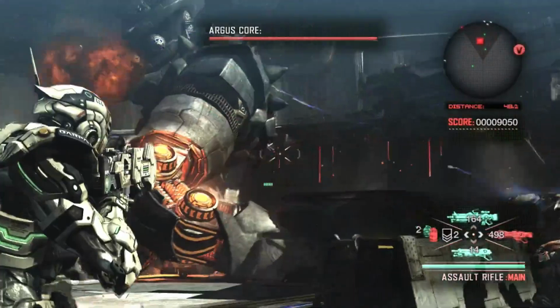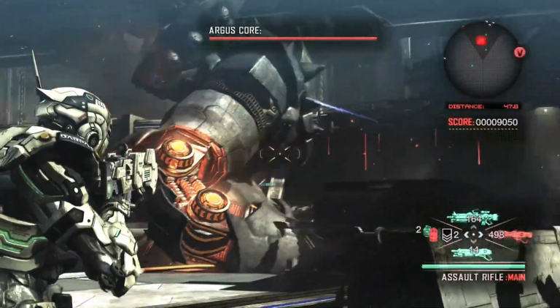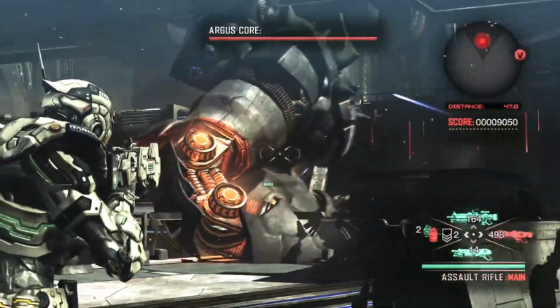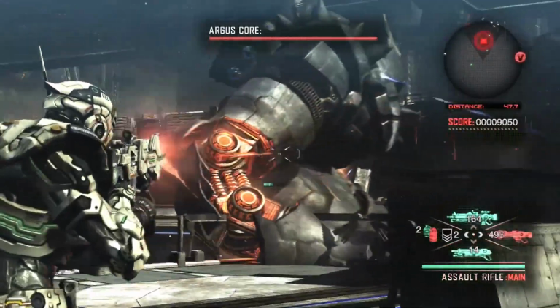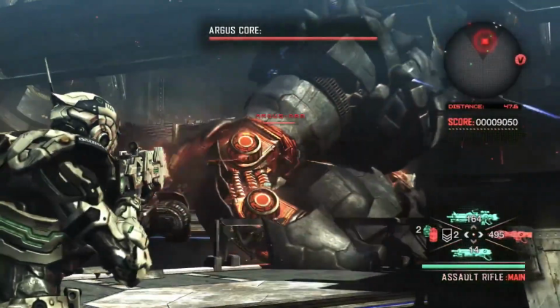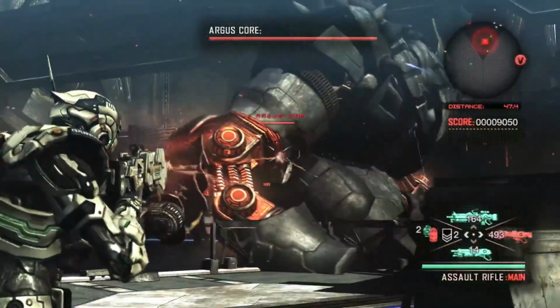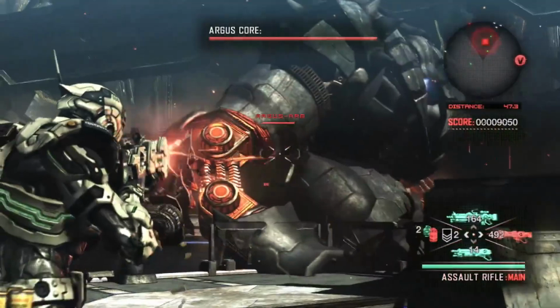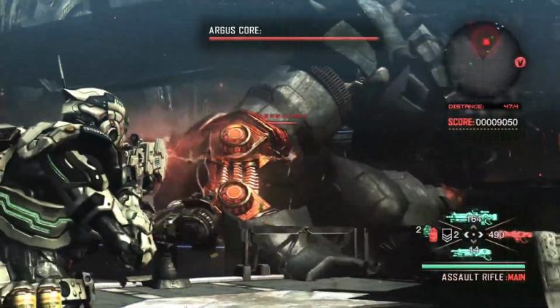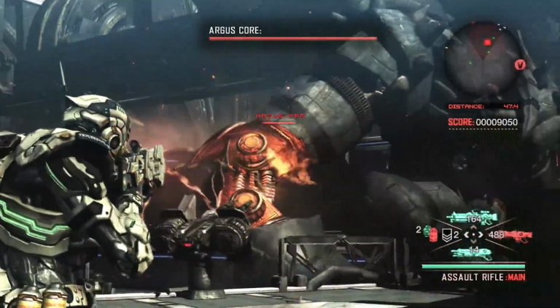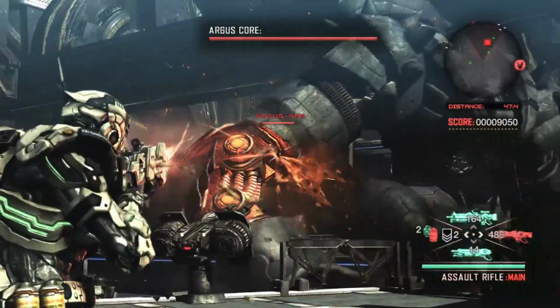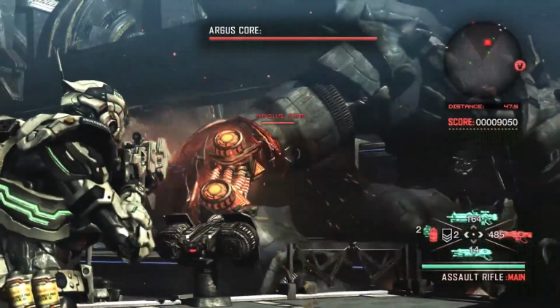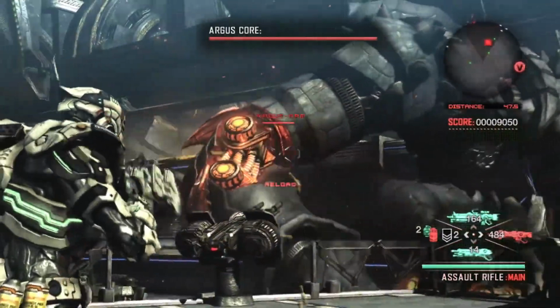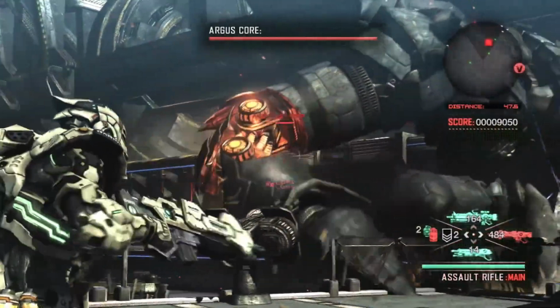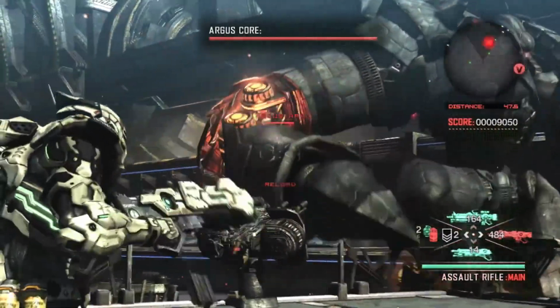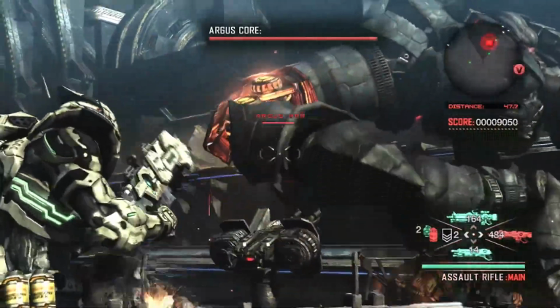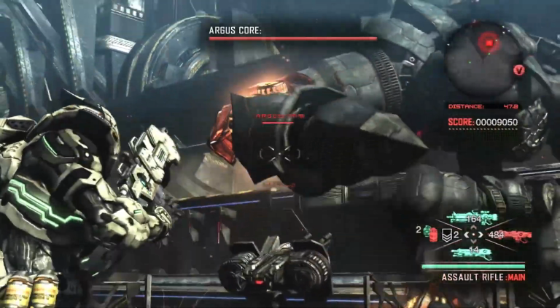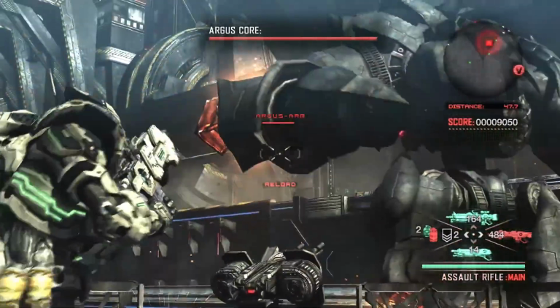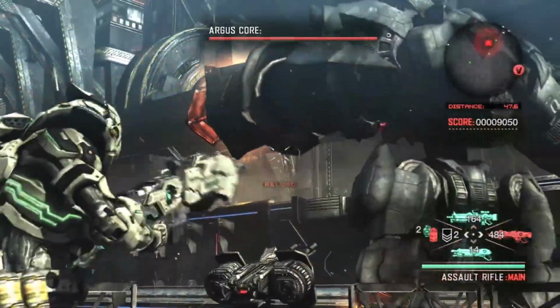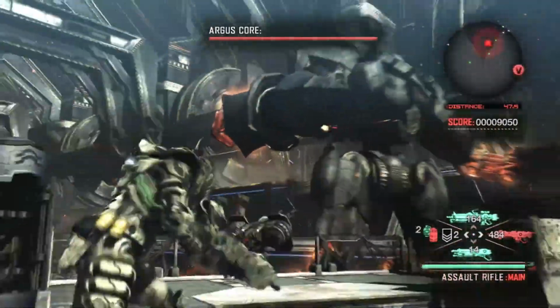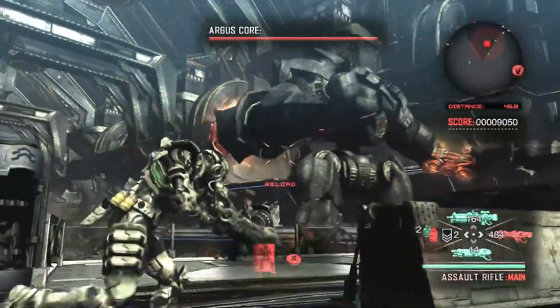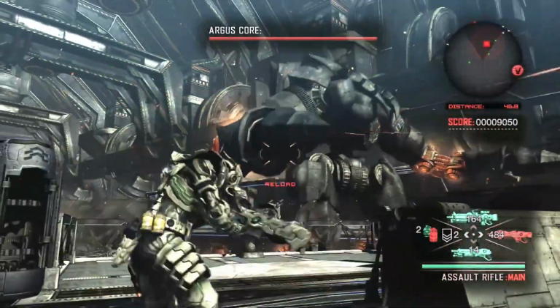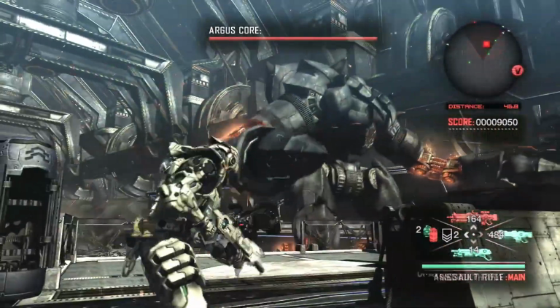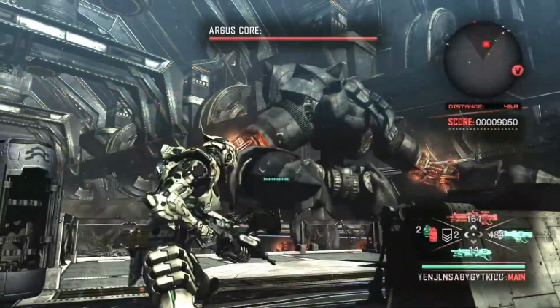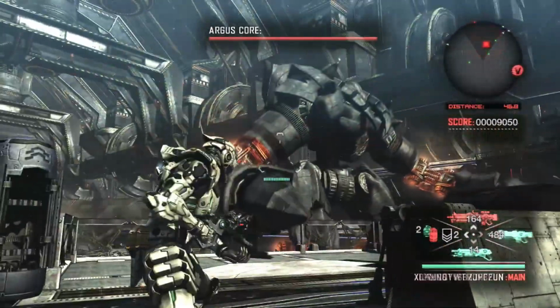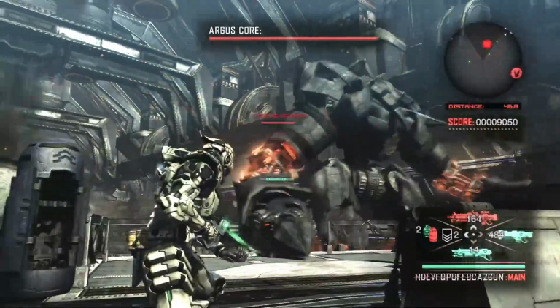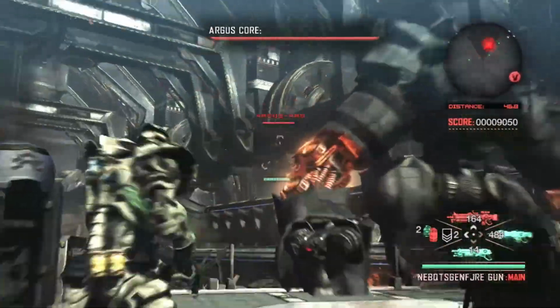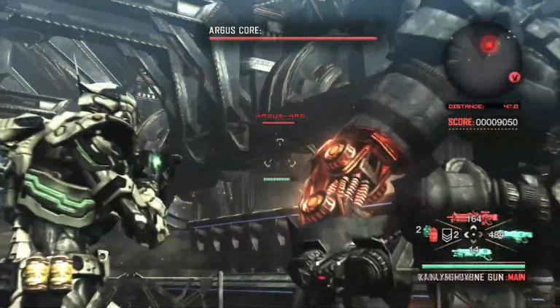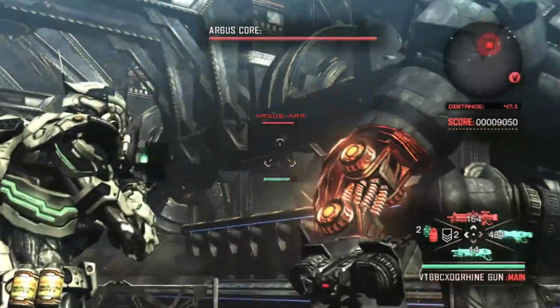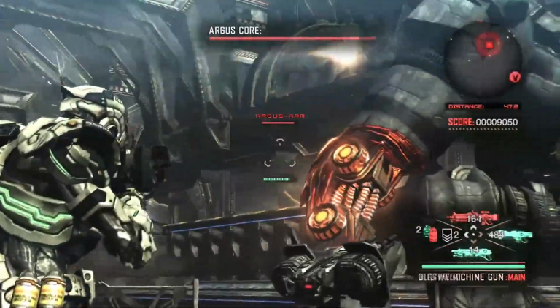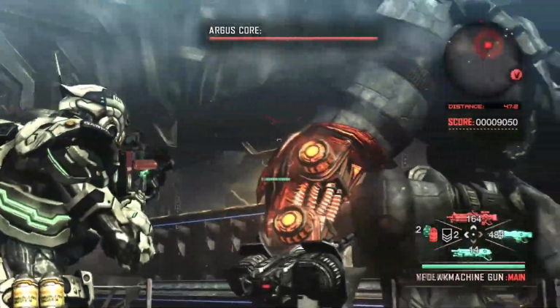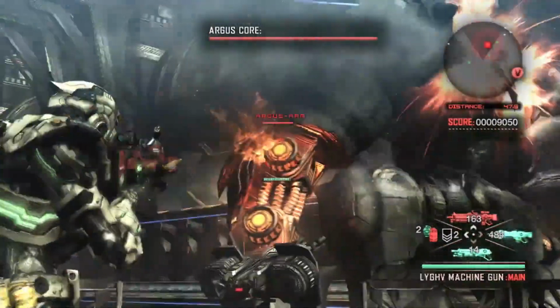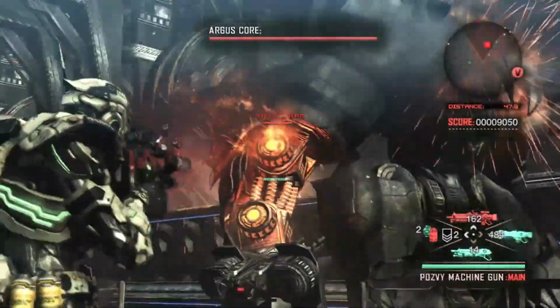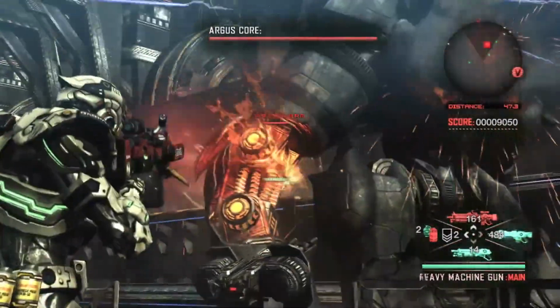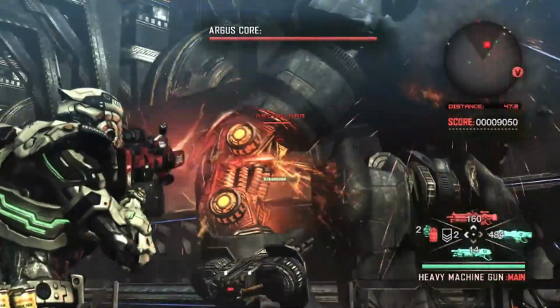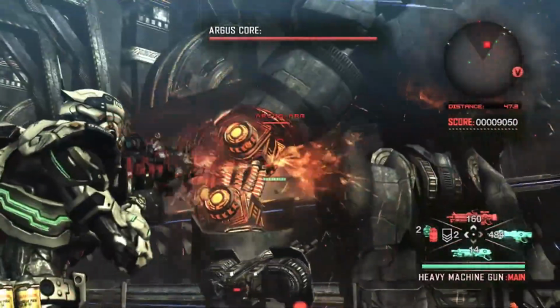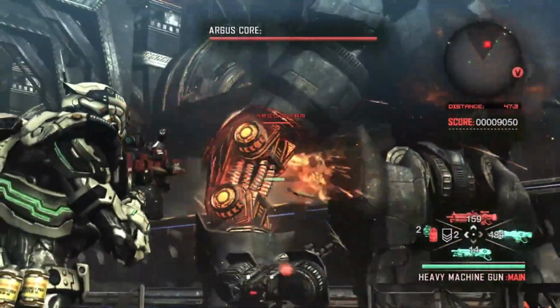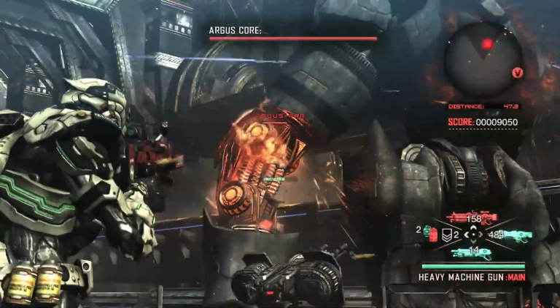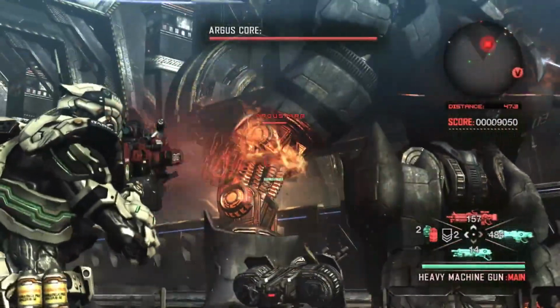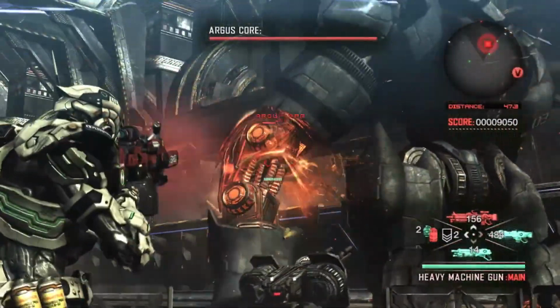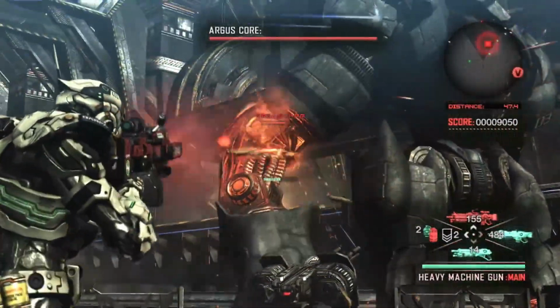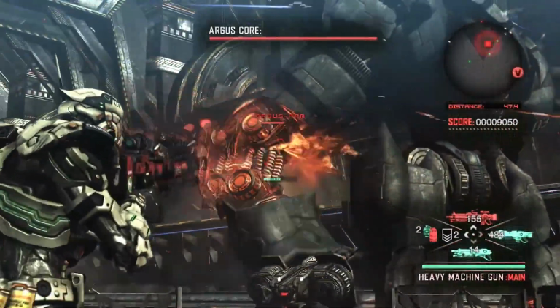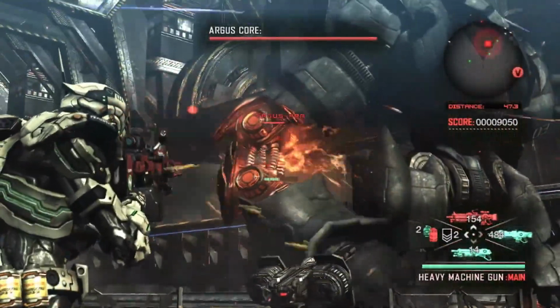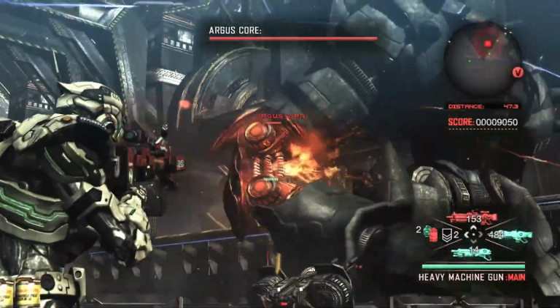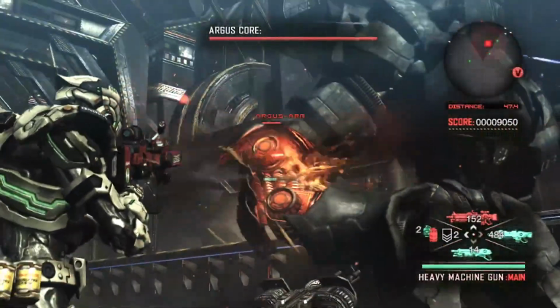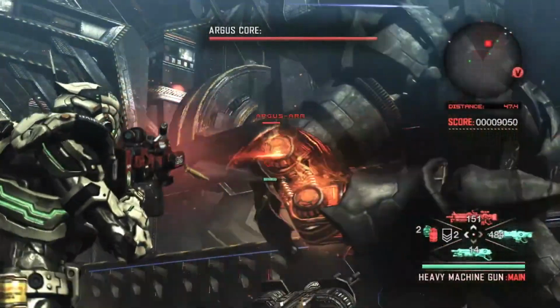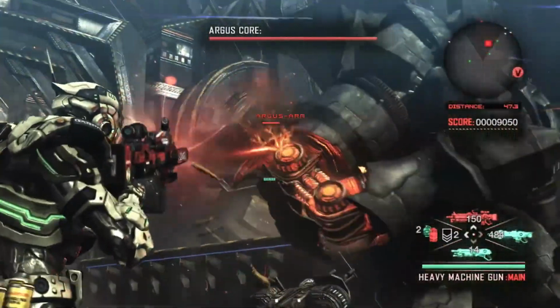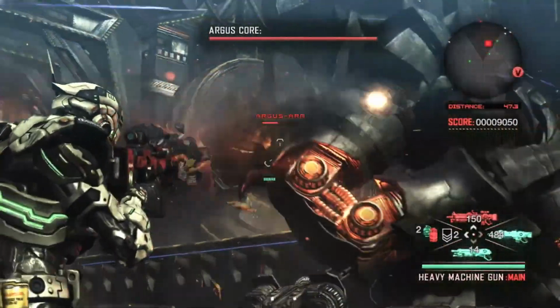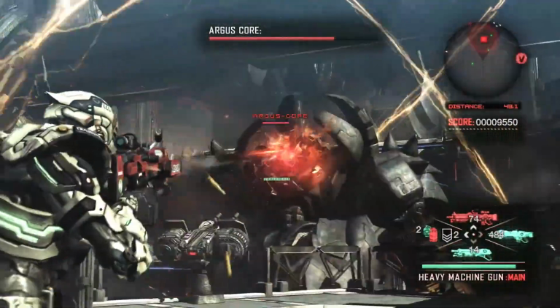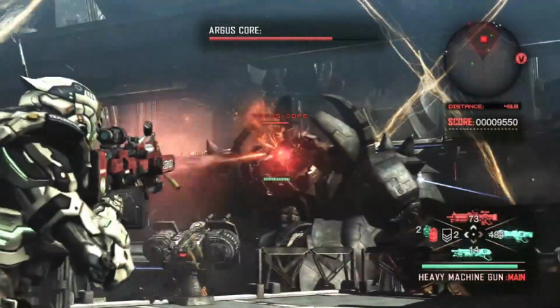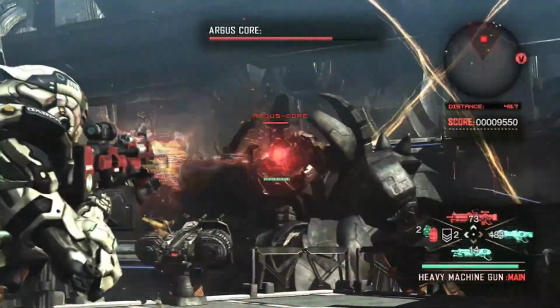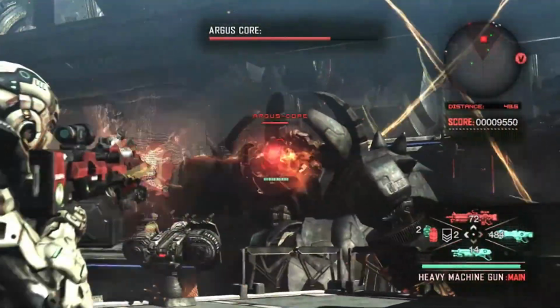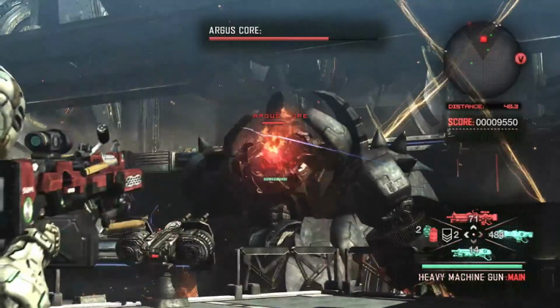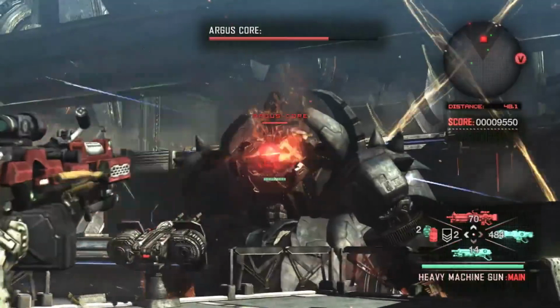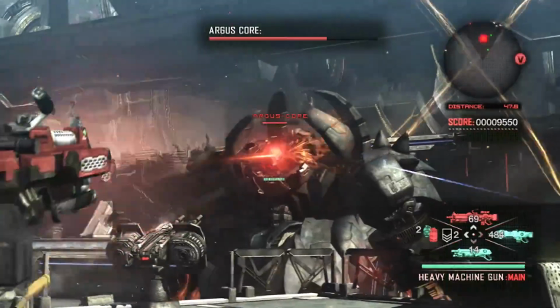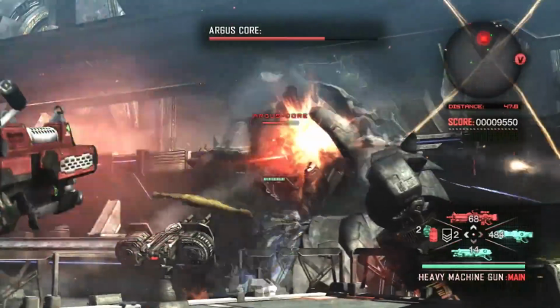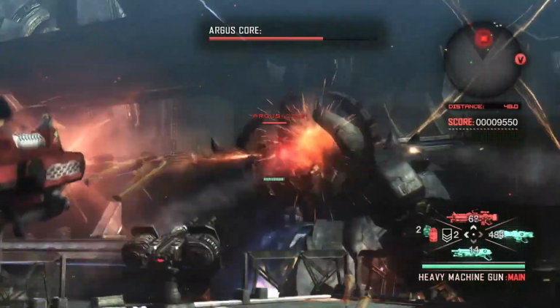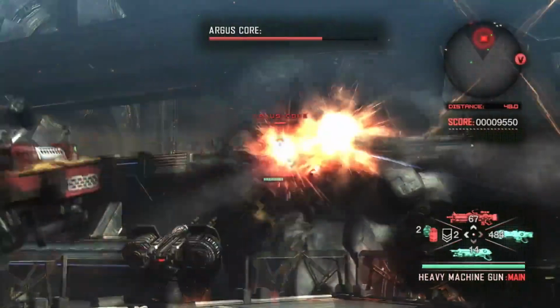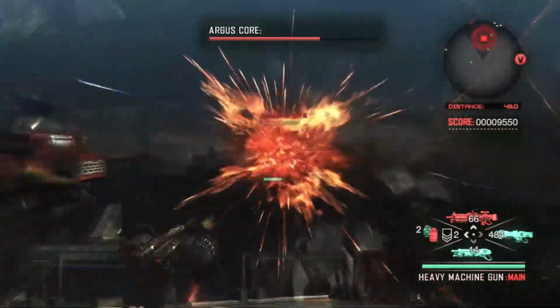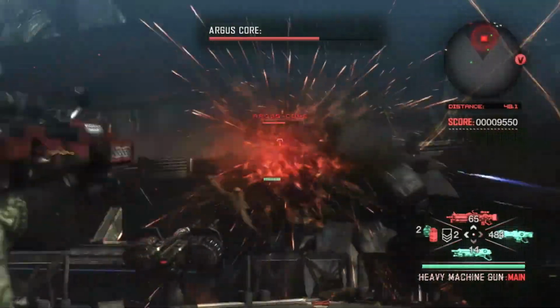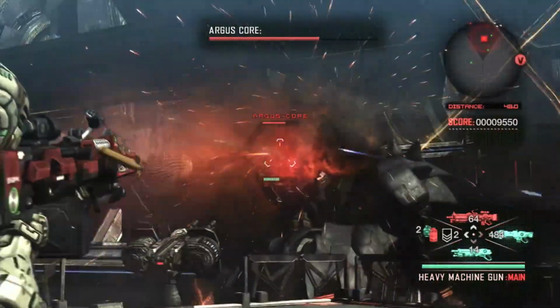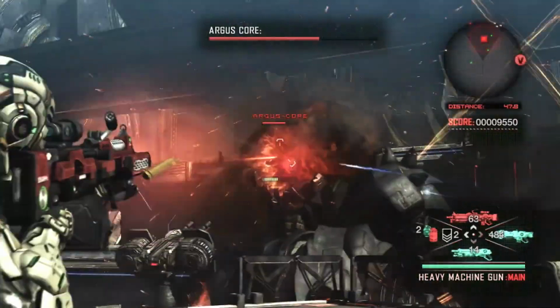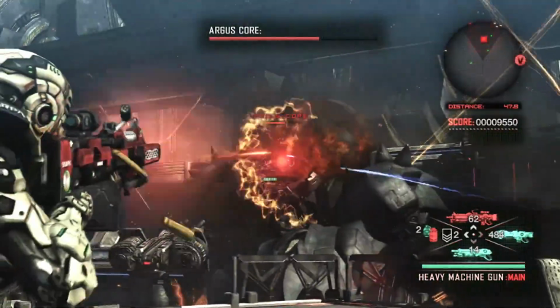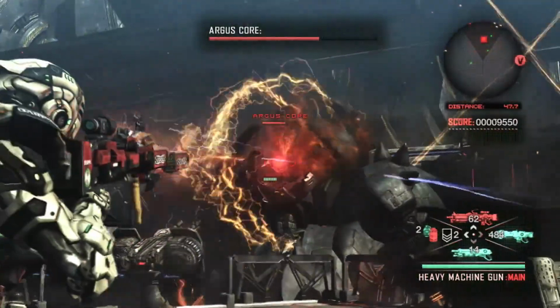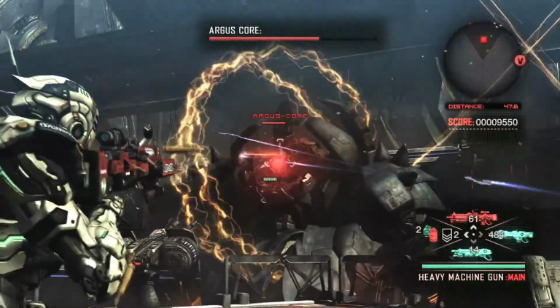Here in Vanquish, the parts of the enemy you need to shoot to vanquish the boss are glowing orange and stand out from the rest of the robot.